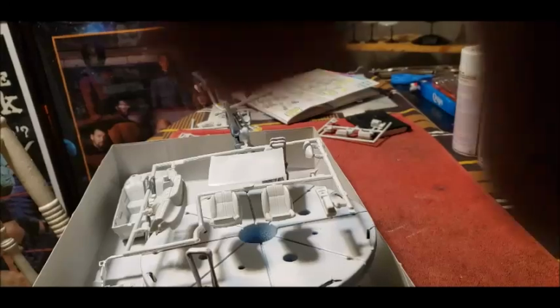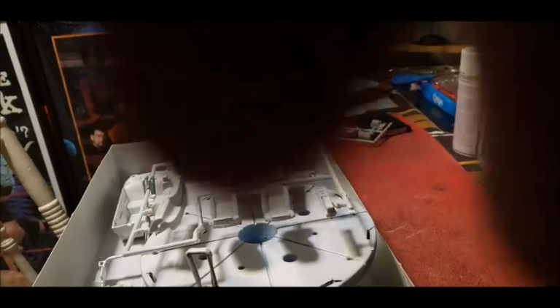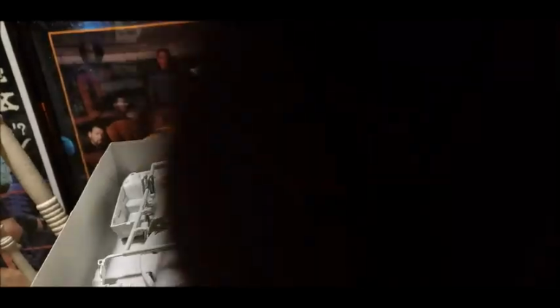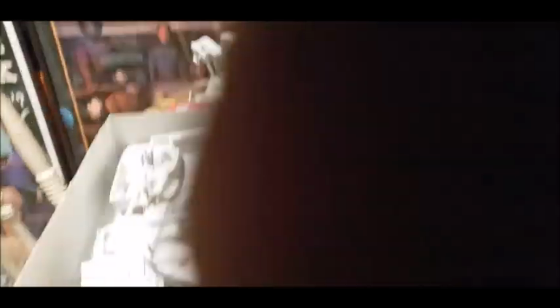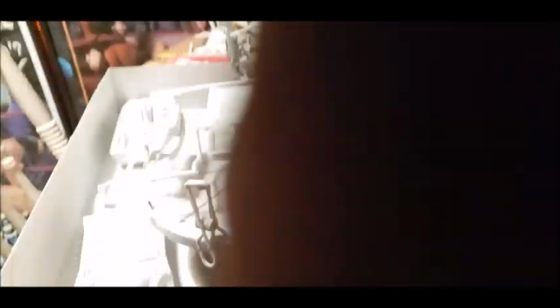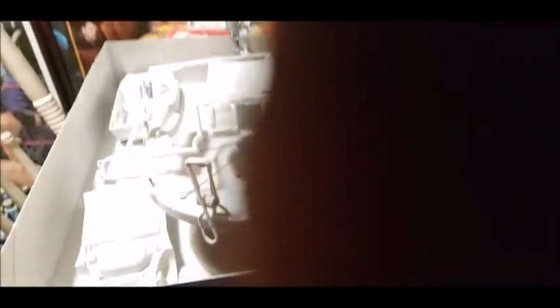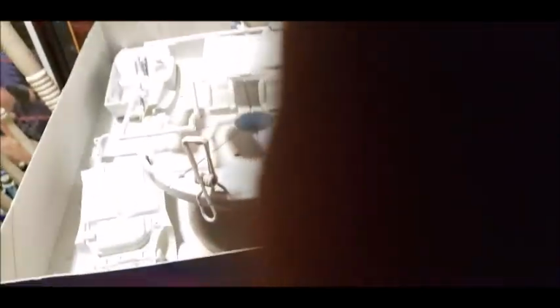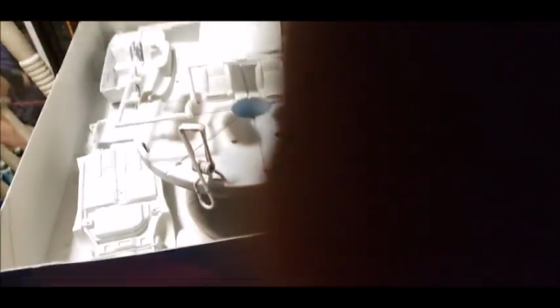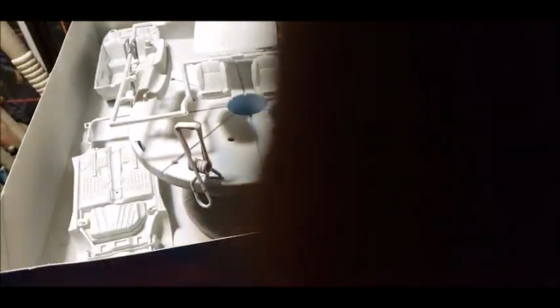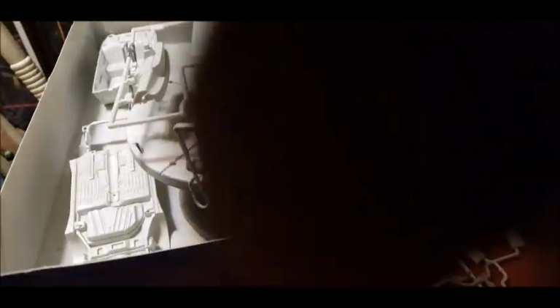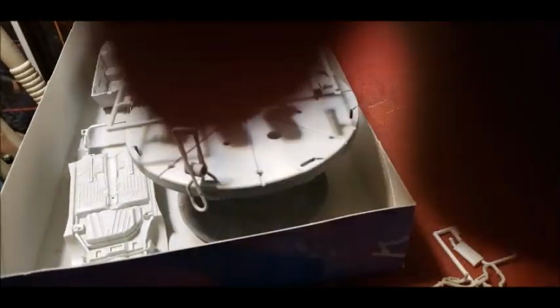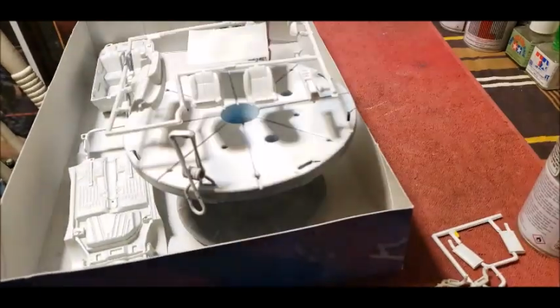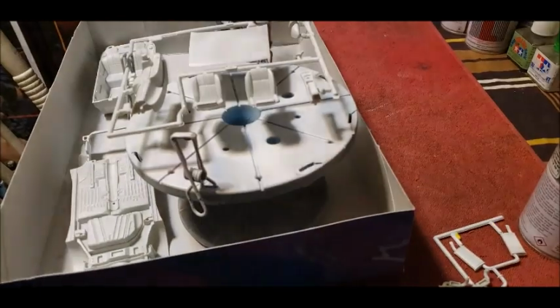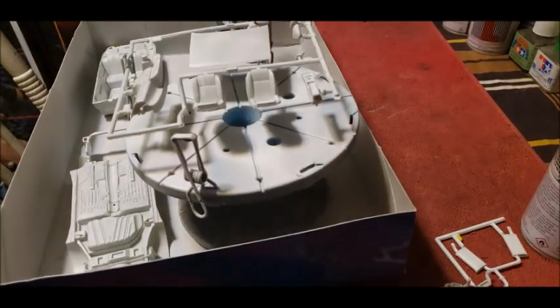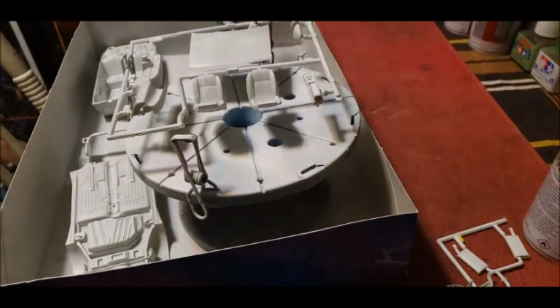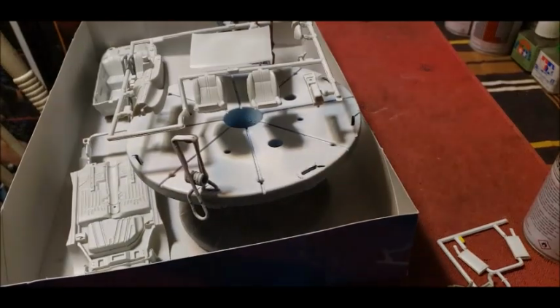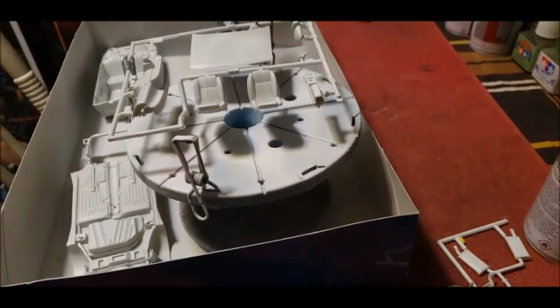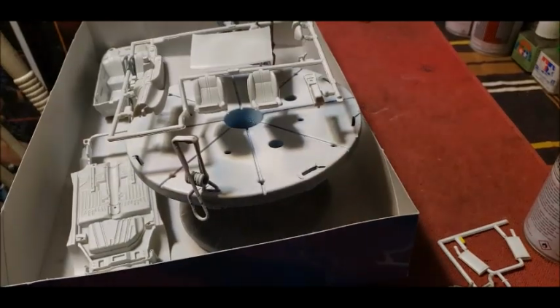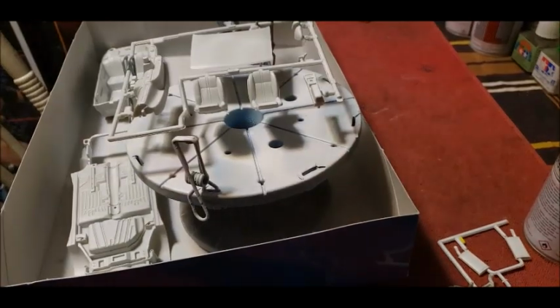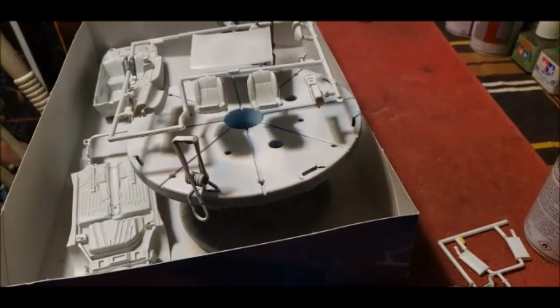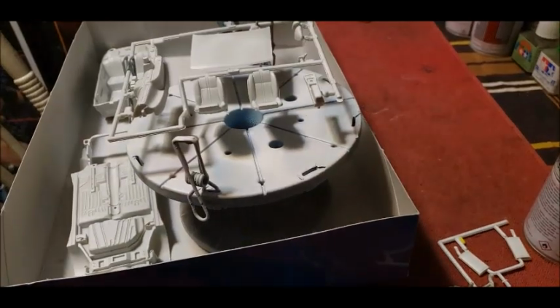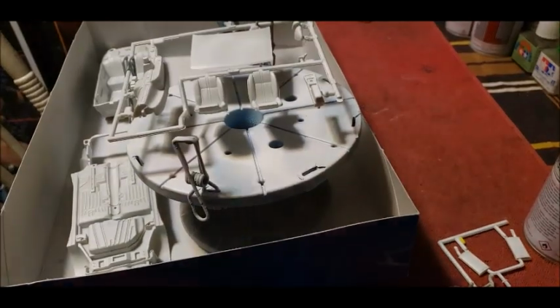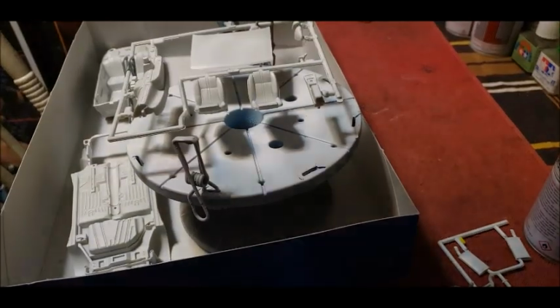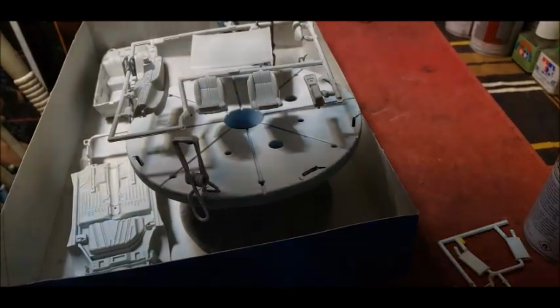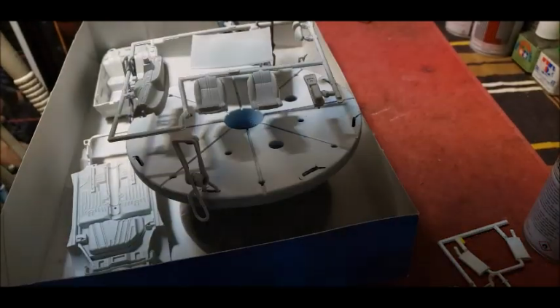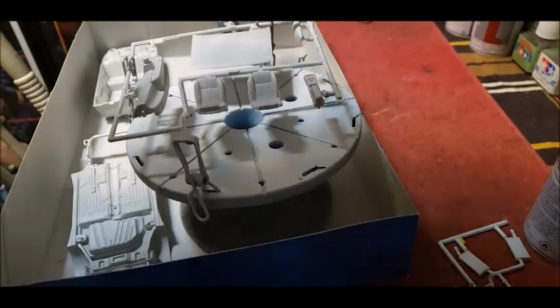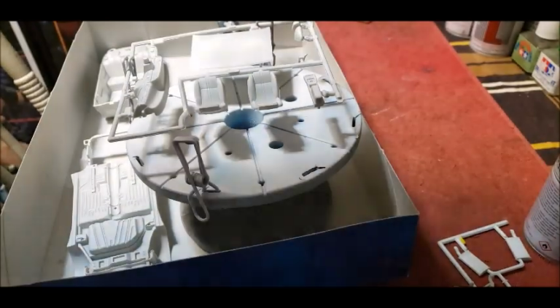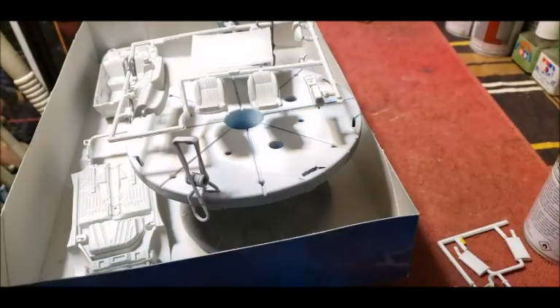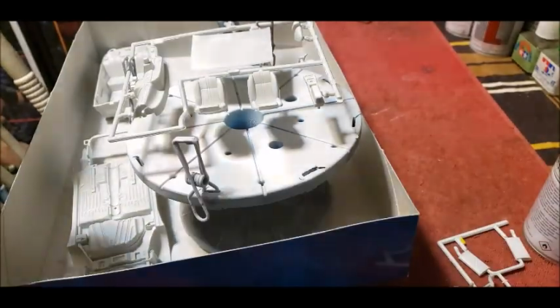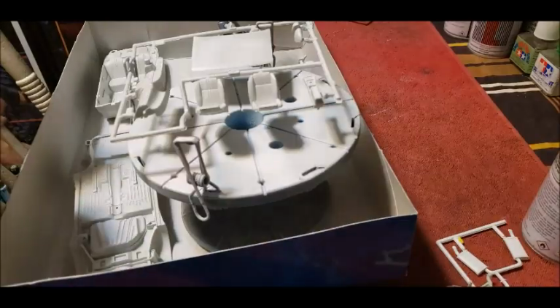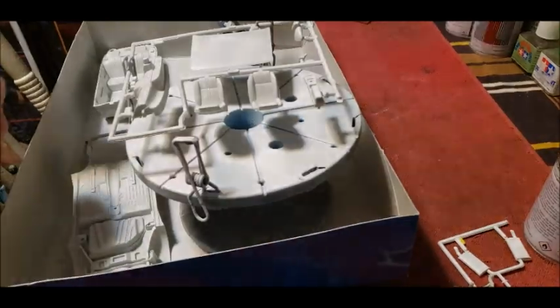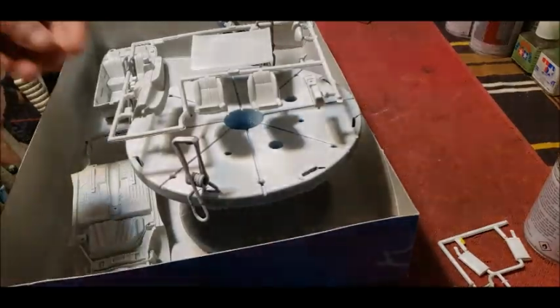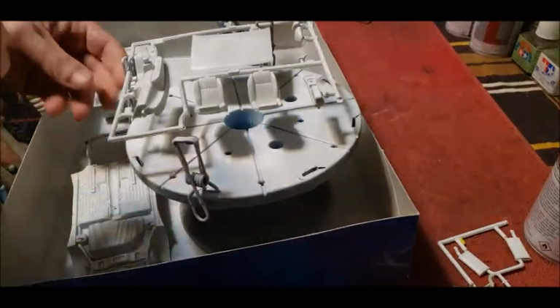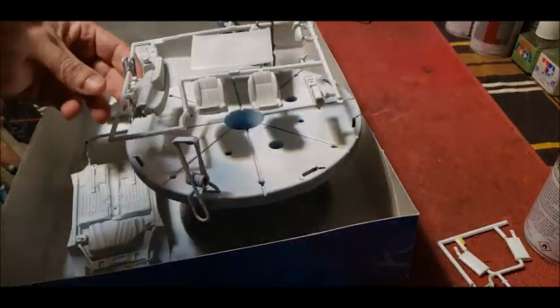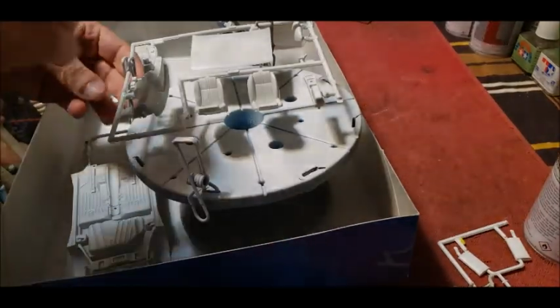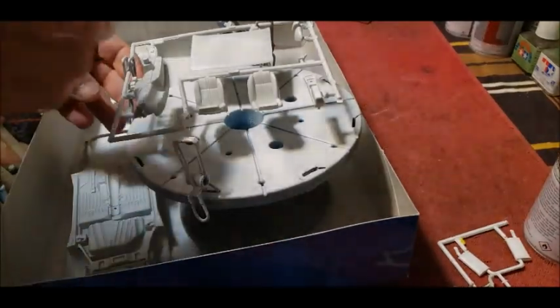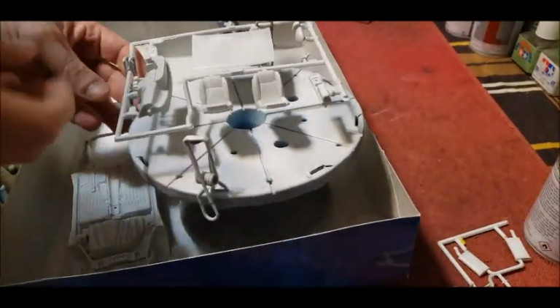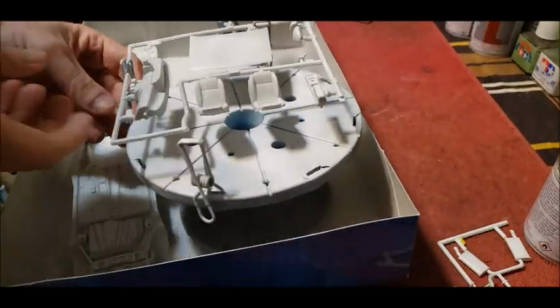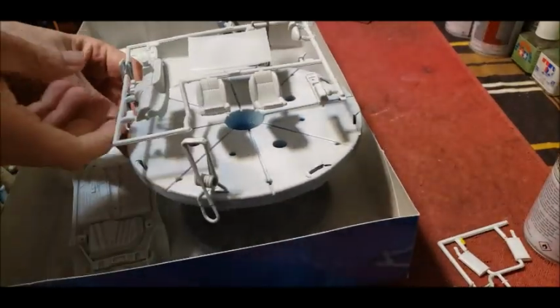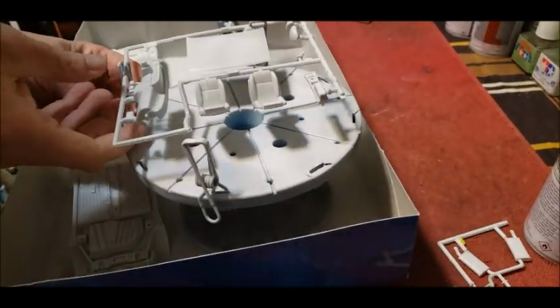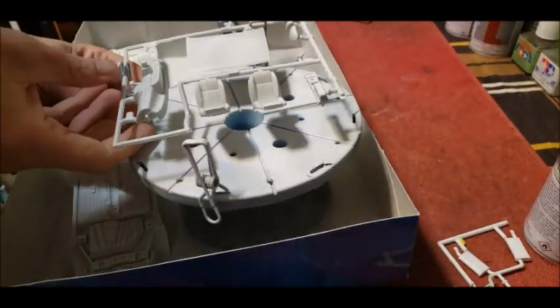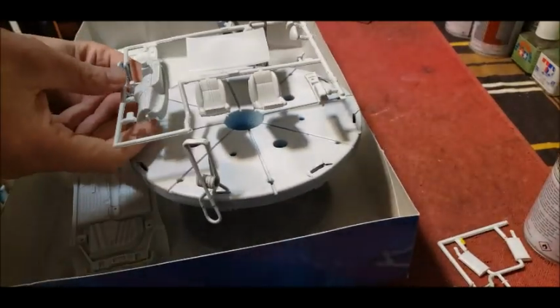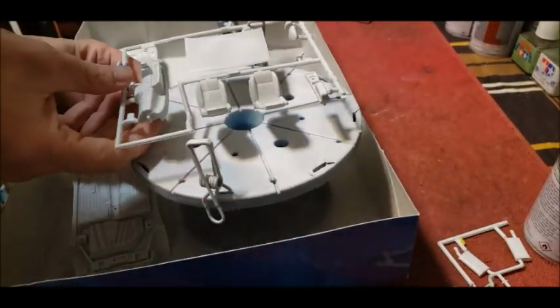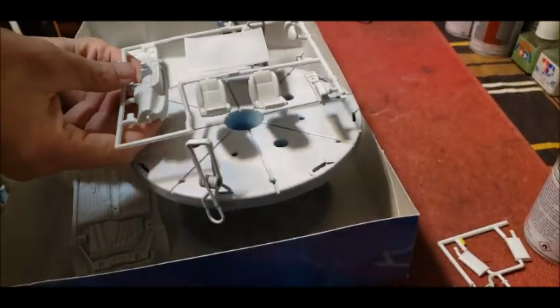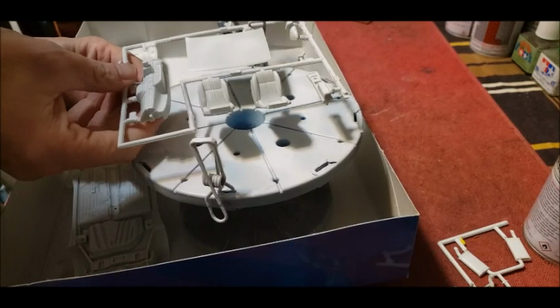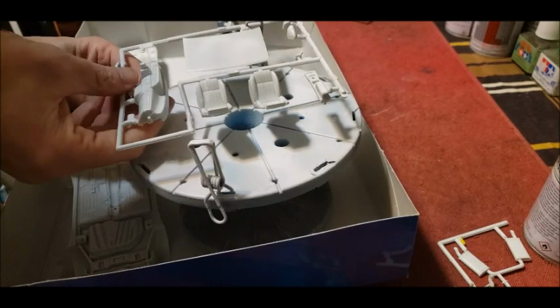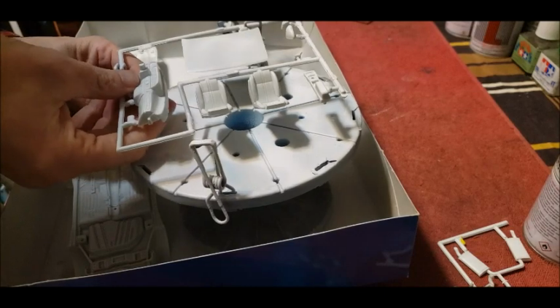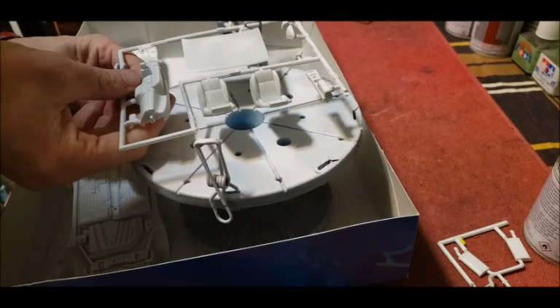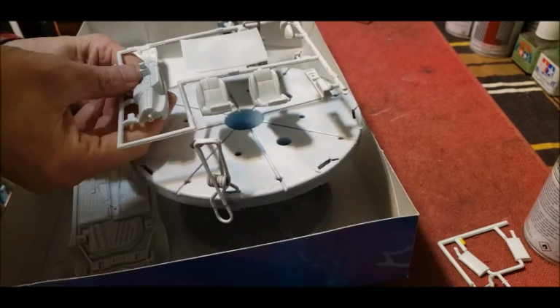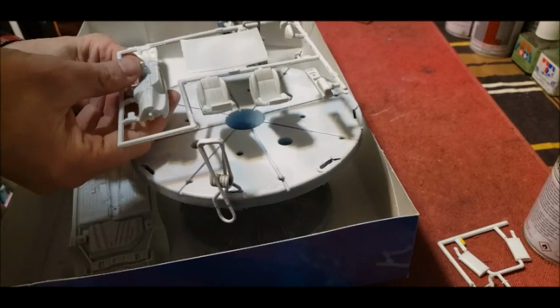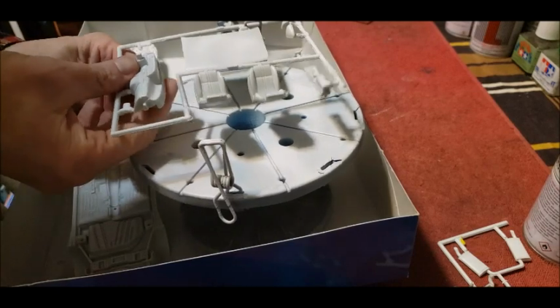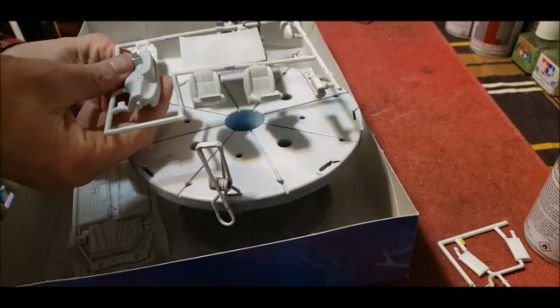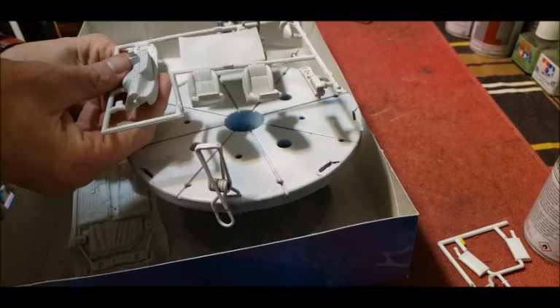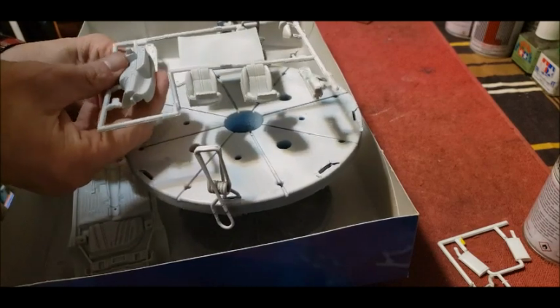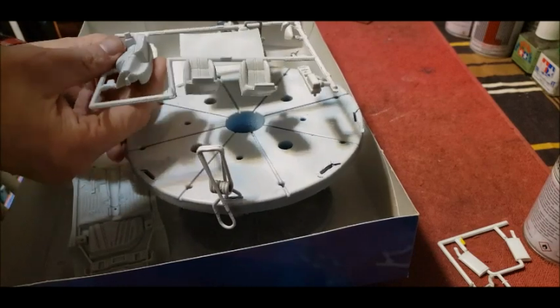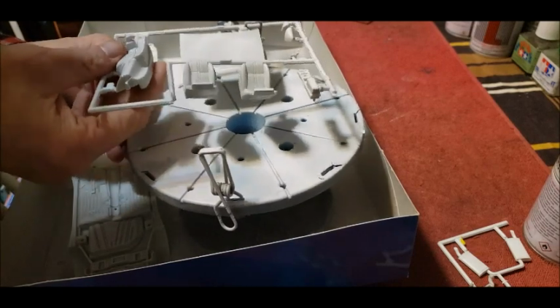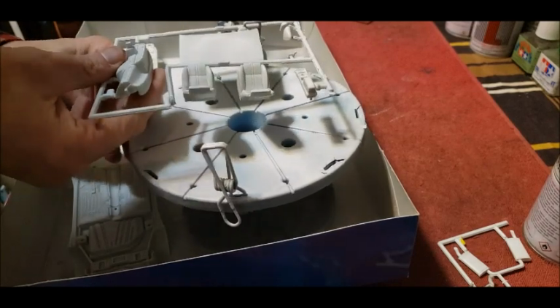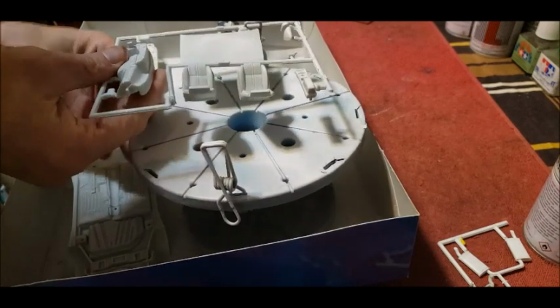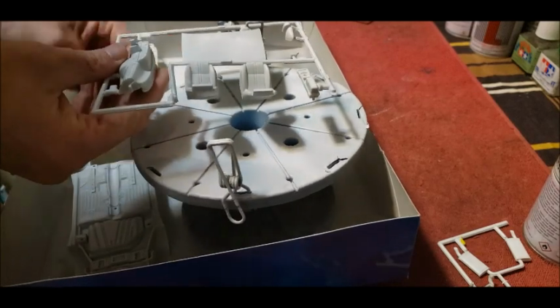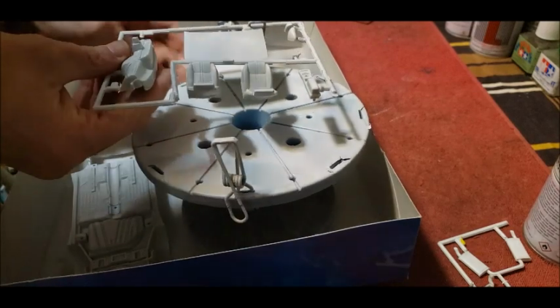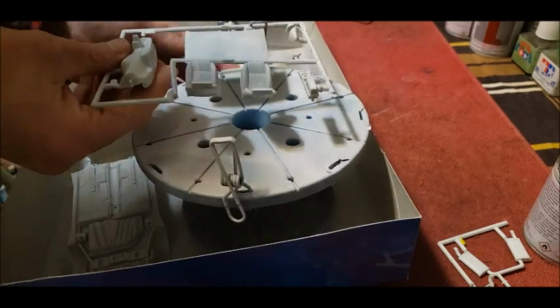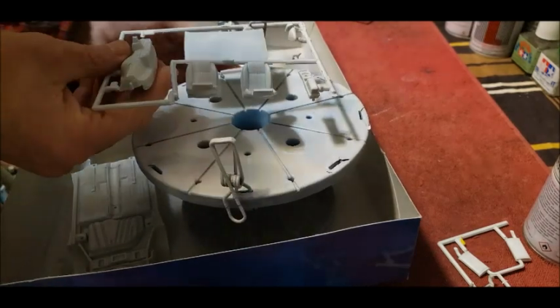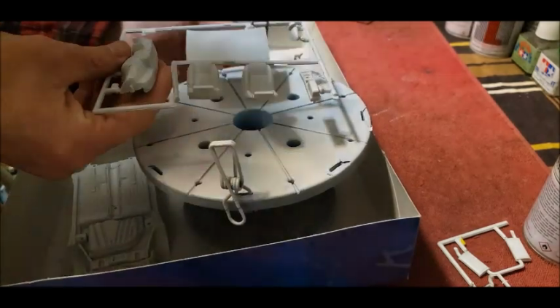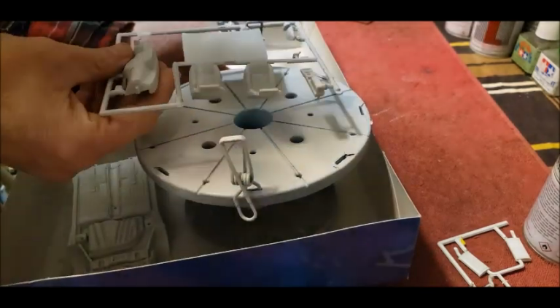Hello everyone, it's Sean. I'm back again. I'm going to release the parts that I primed yesterday off of their grippers.